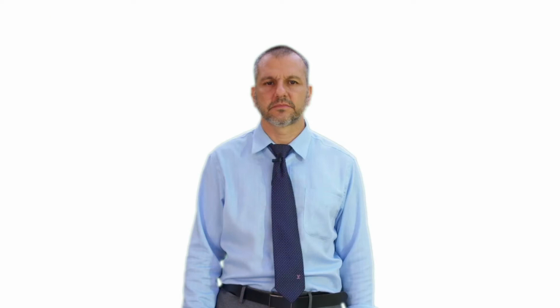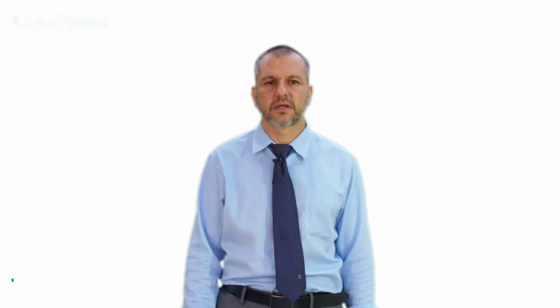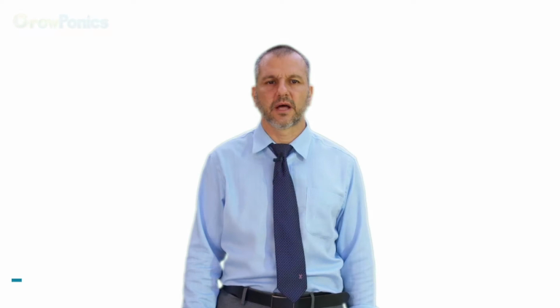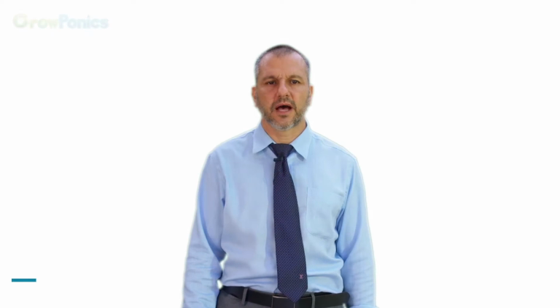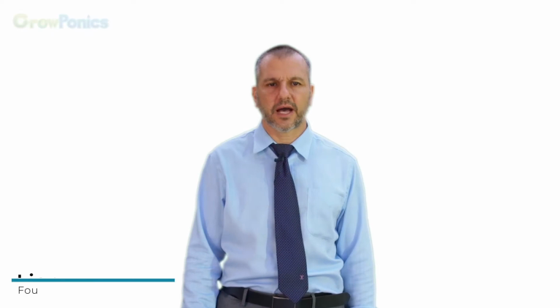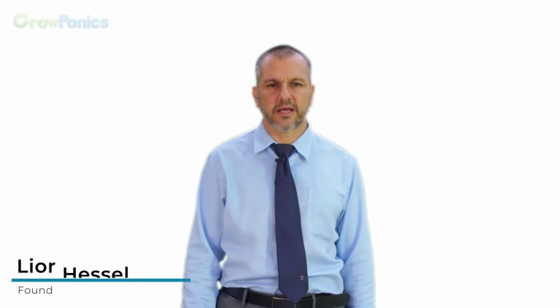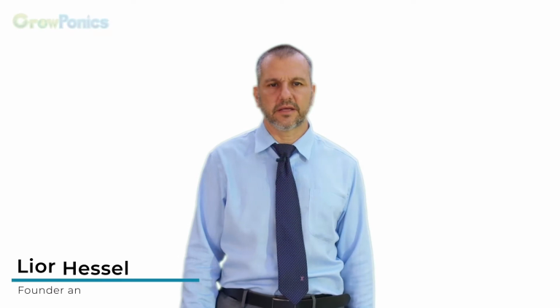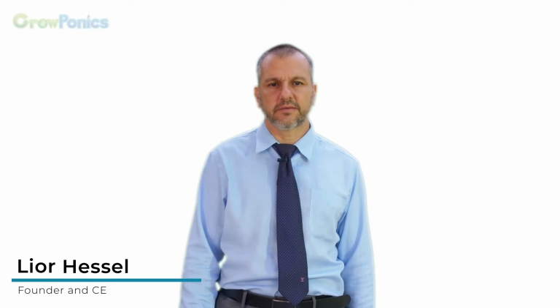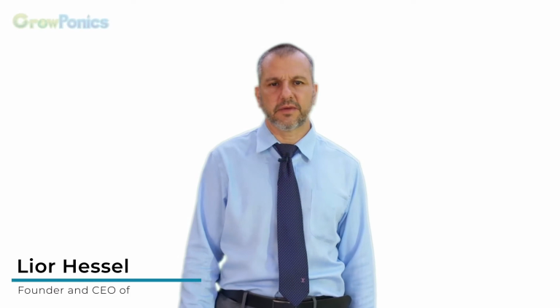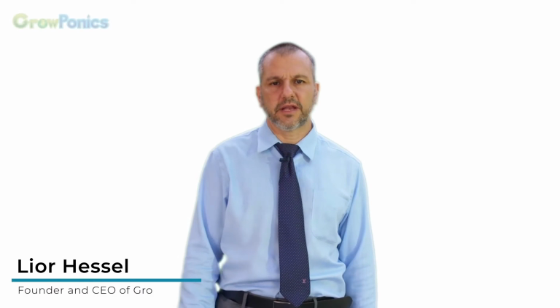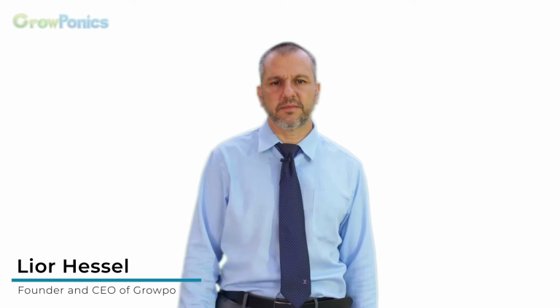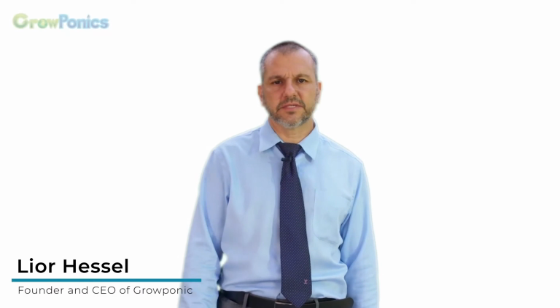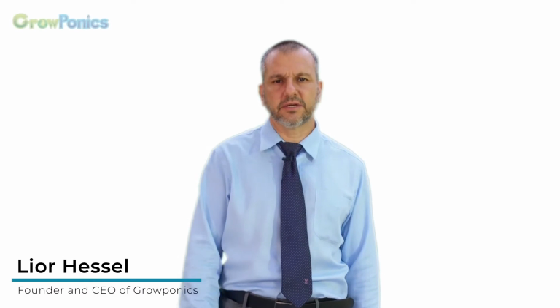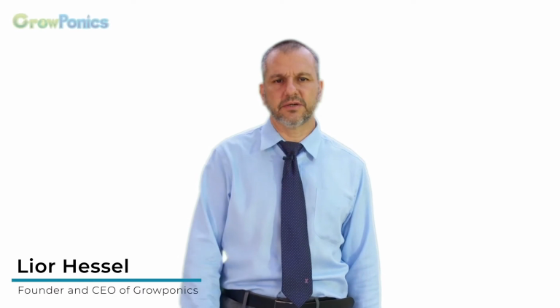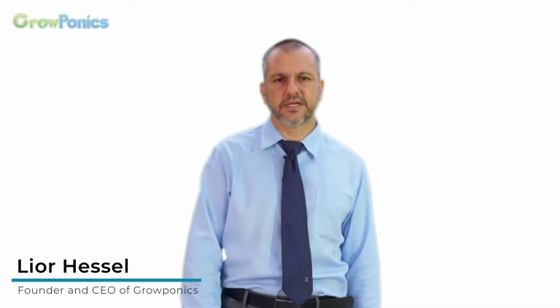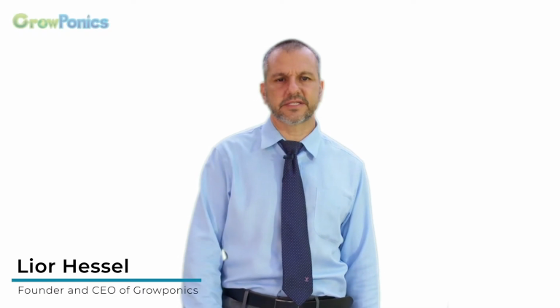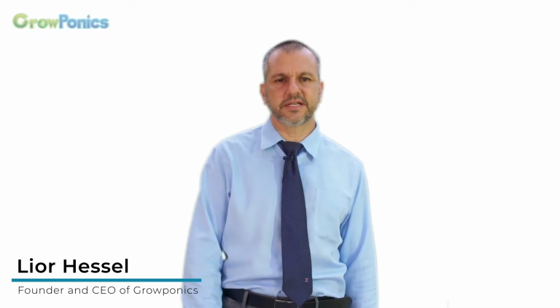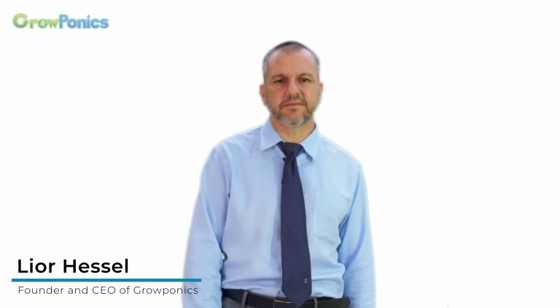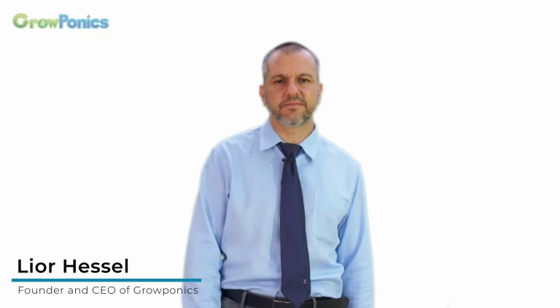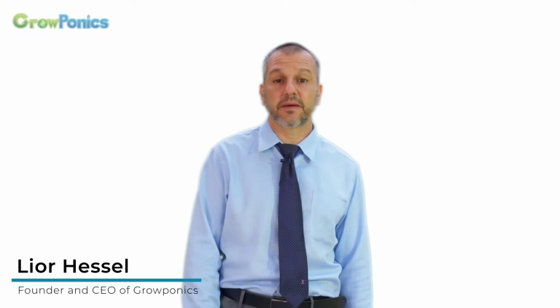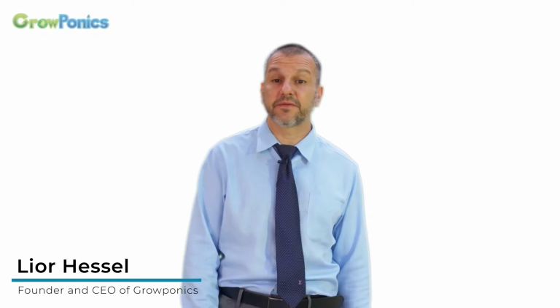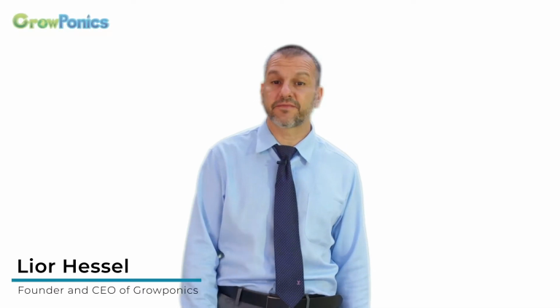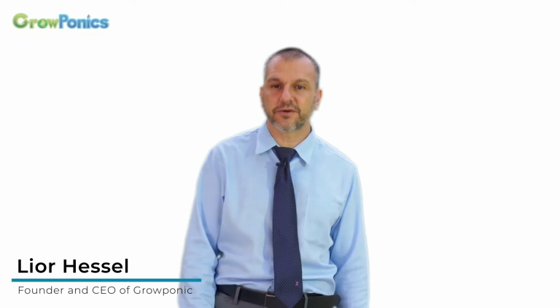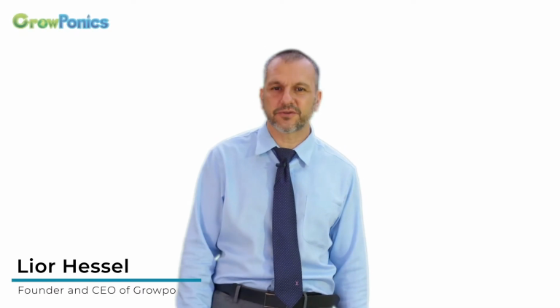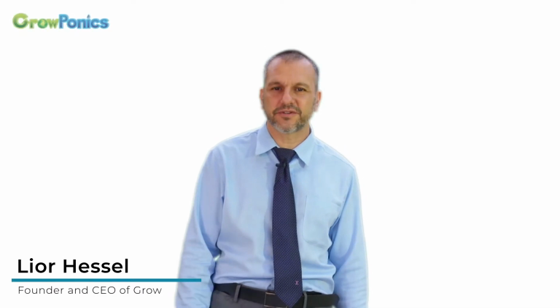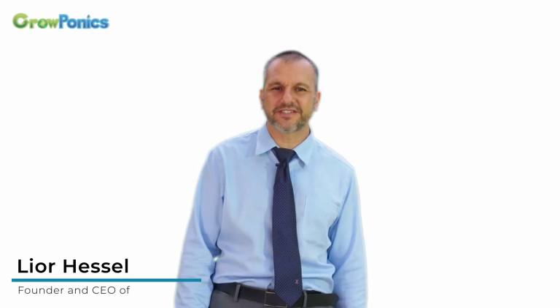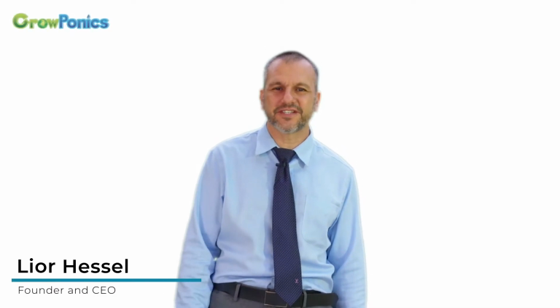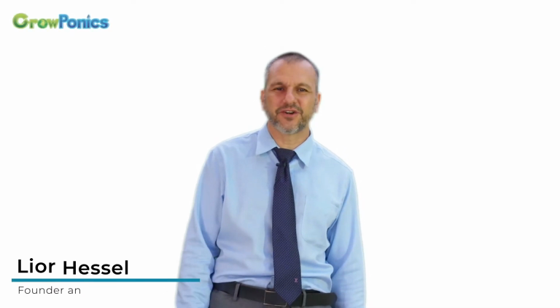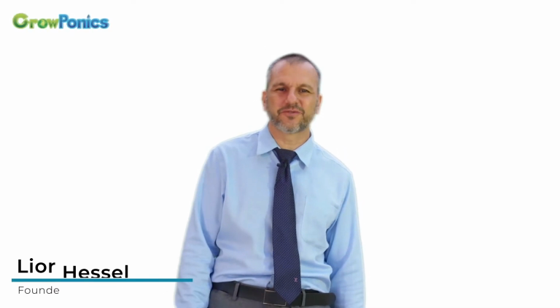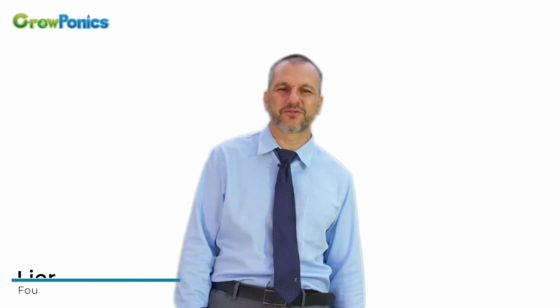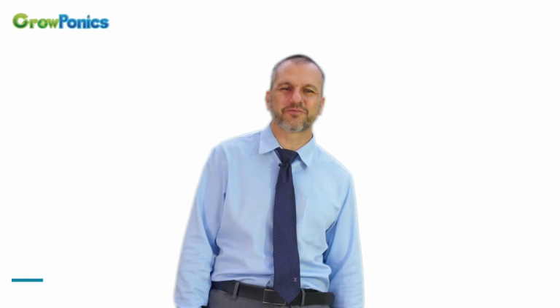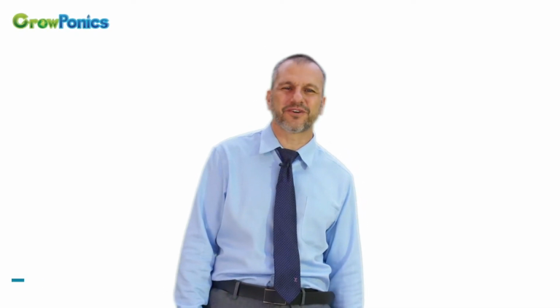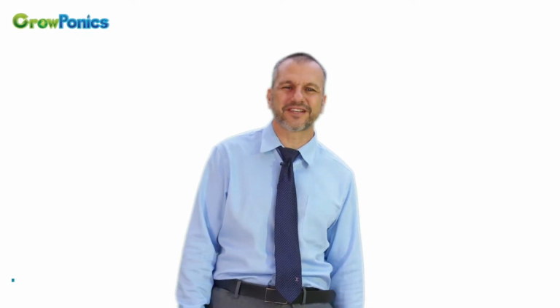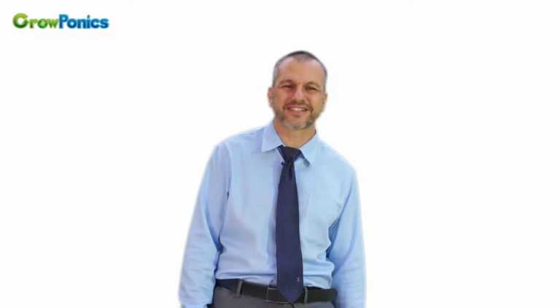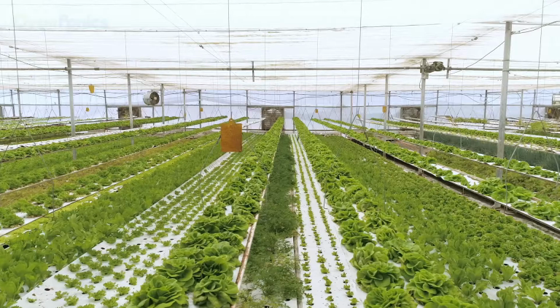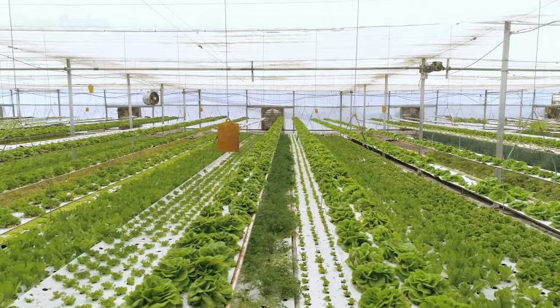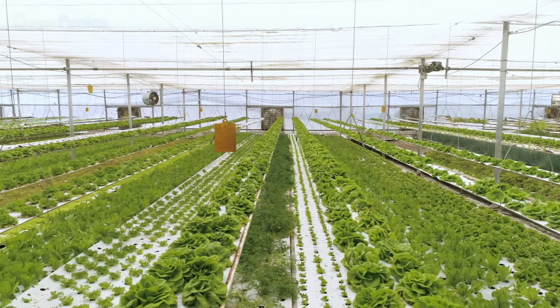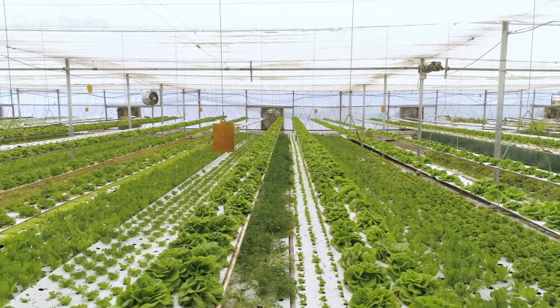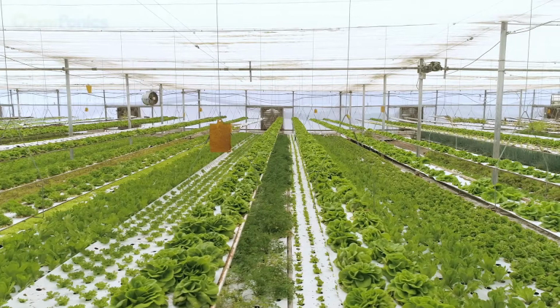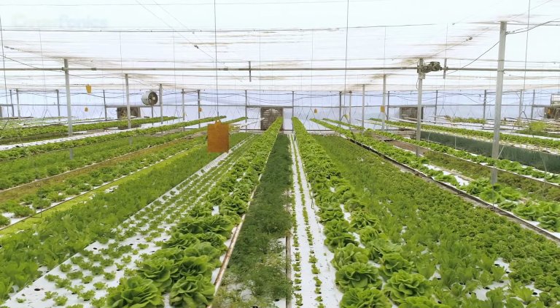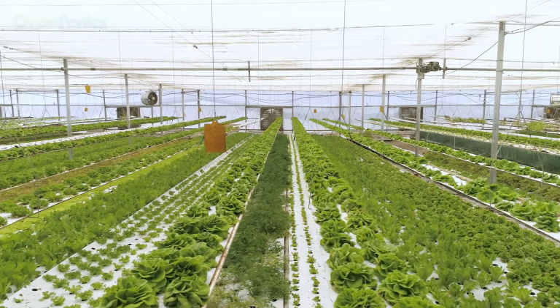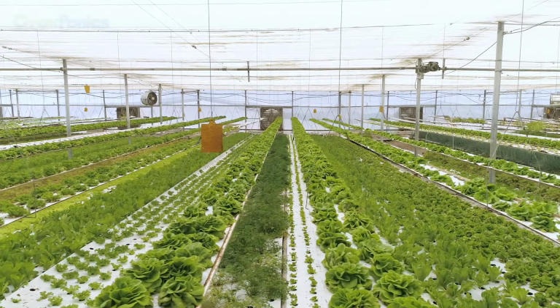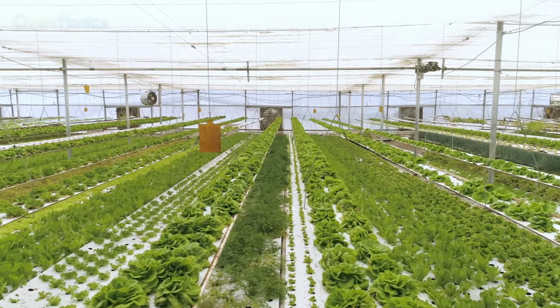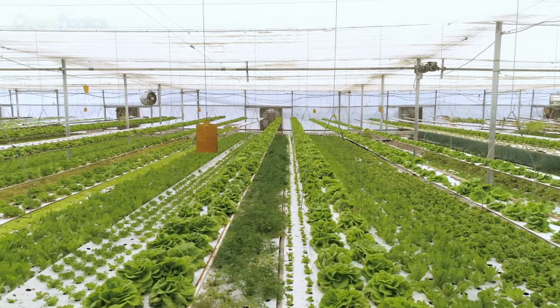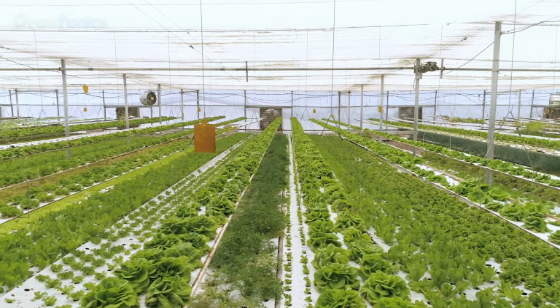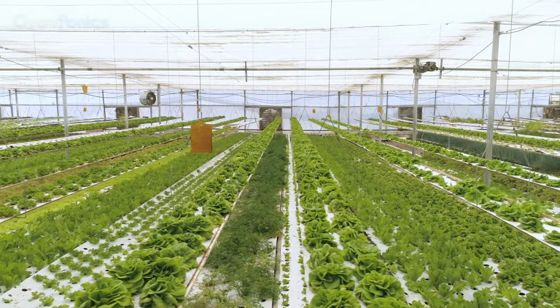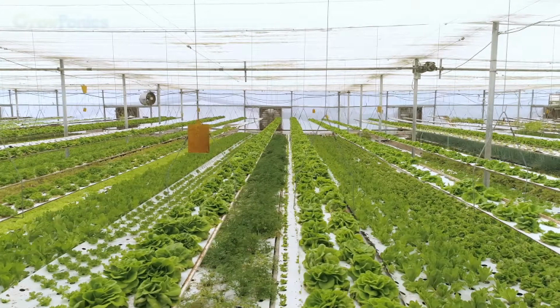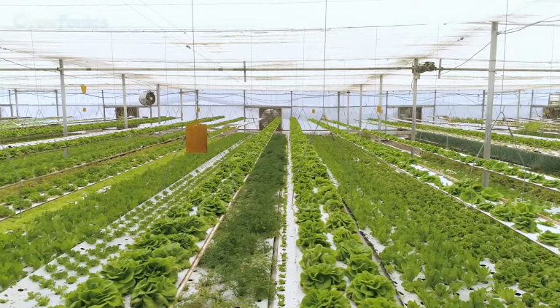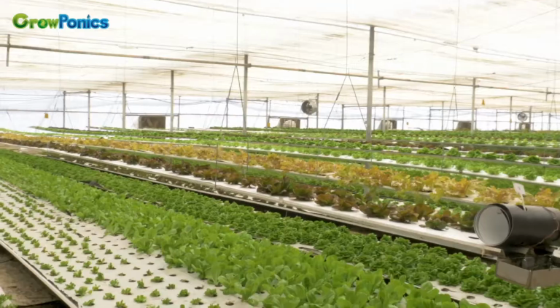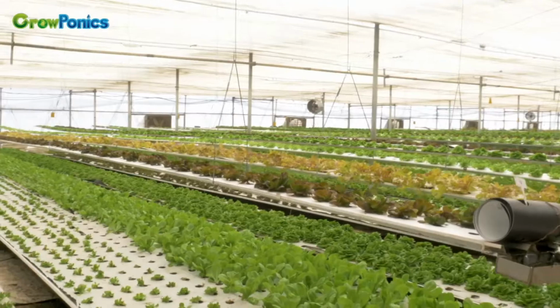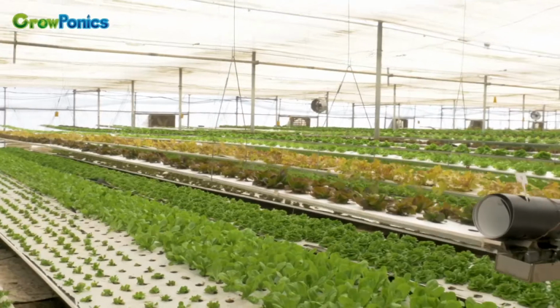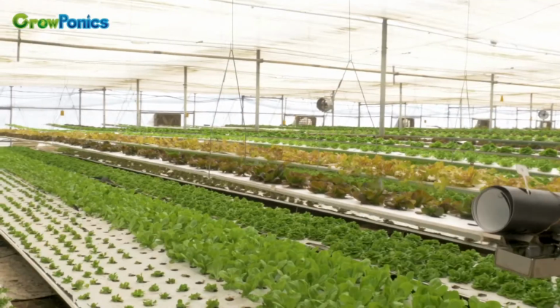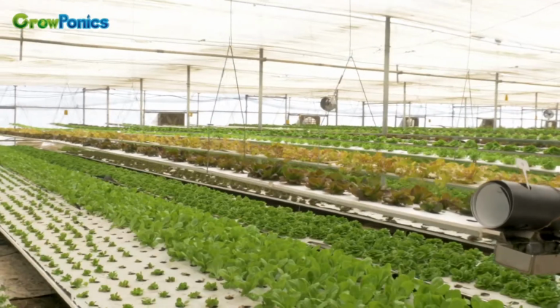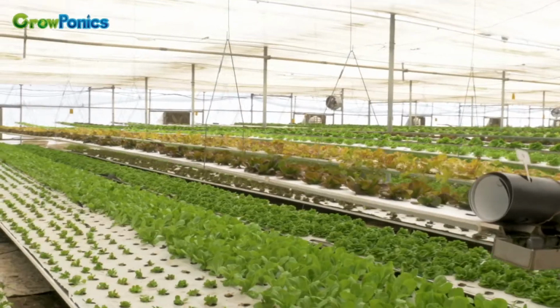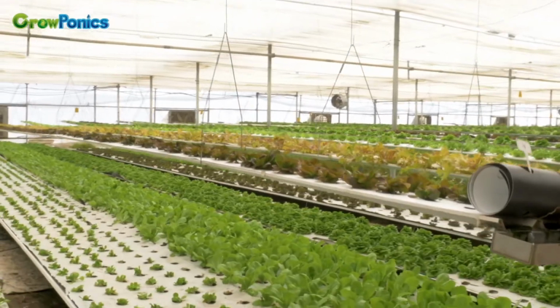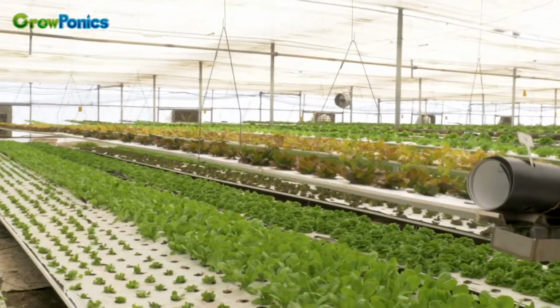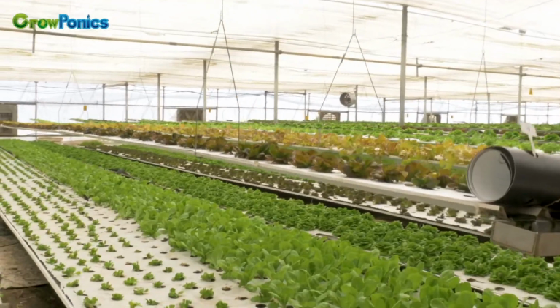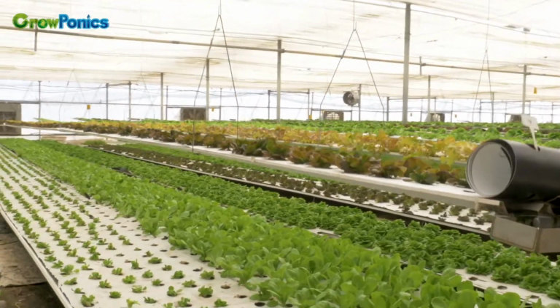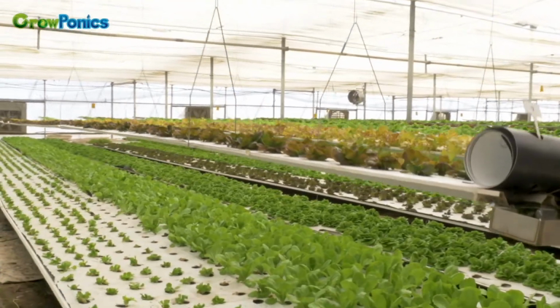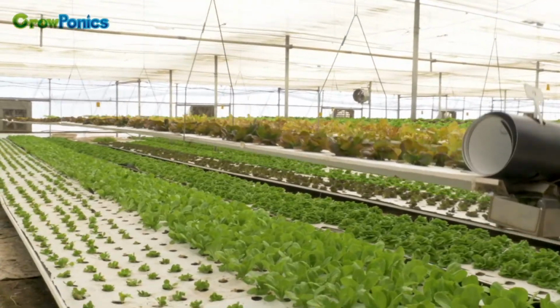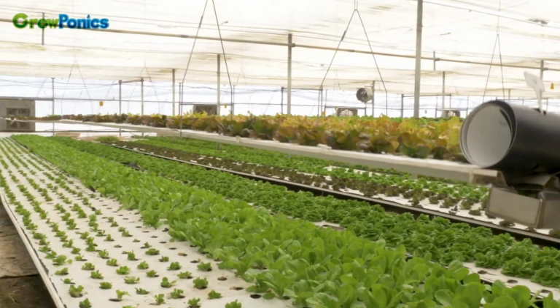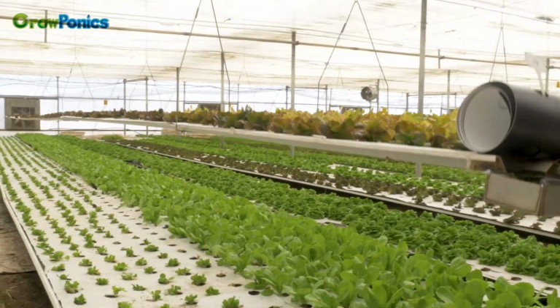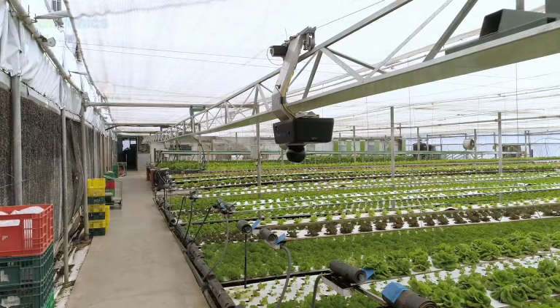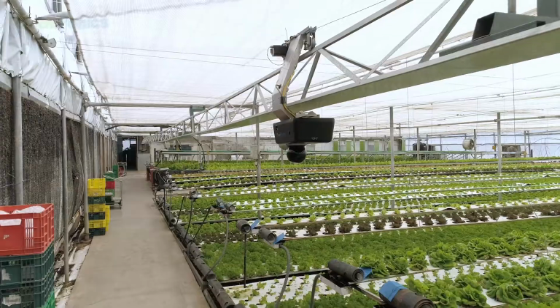Hi, my name is Leo Hessel. I'm the founder and CEO of Groaponics. We've been developing hydroponic technologies for 22 years.